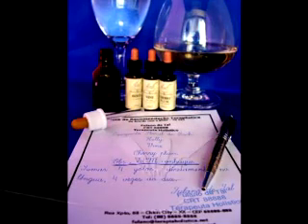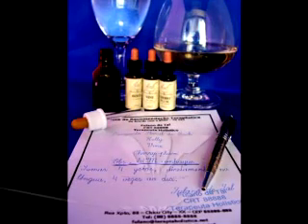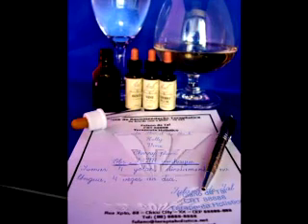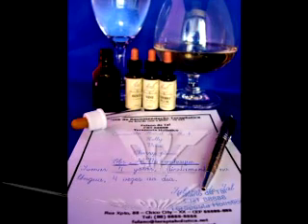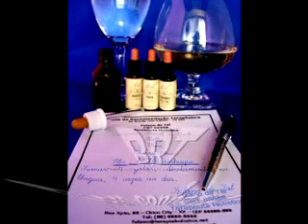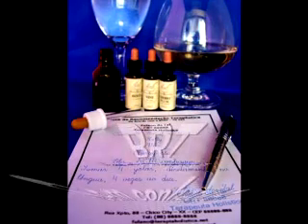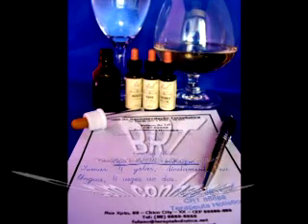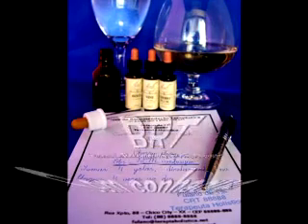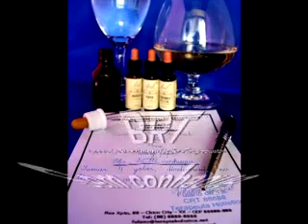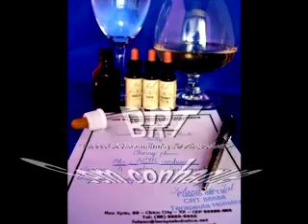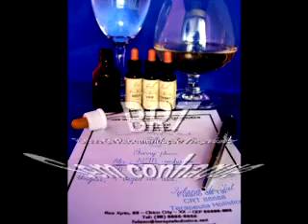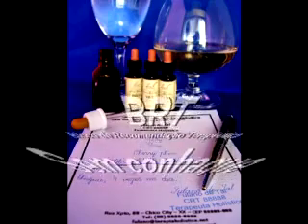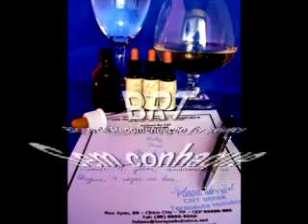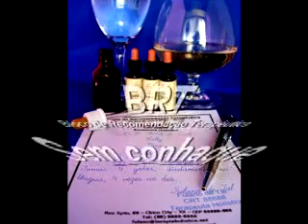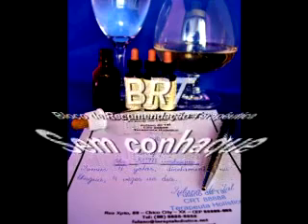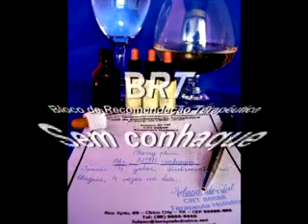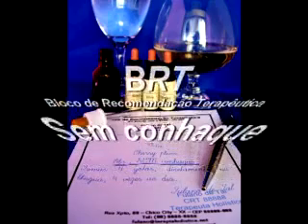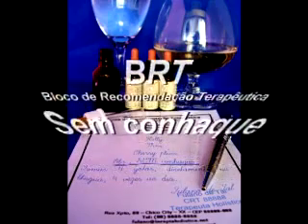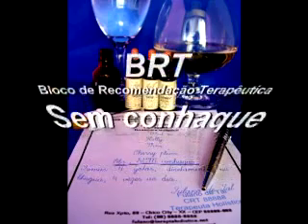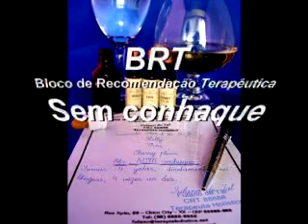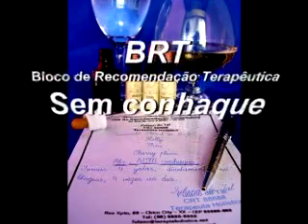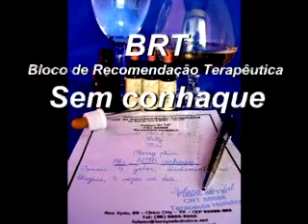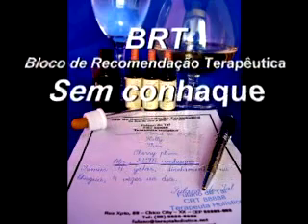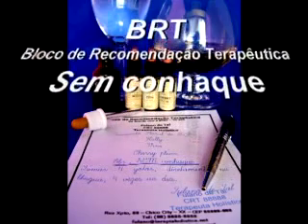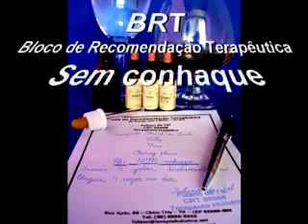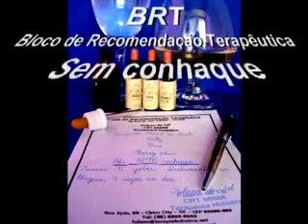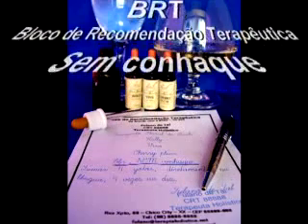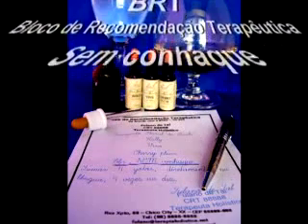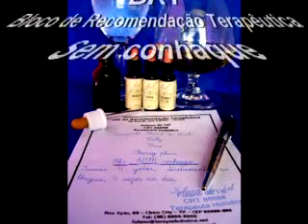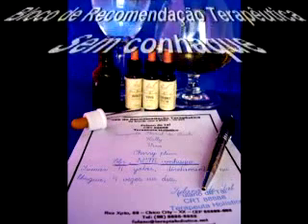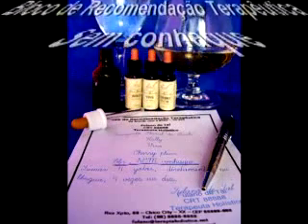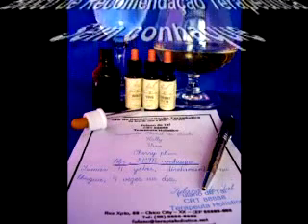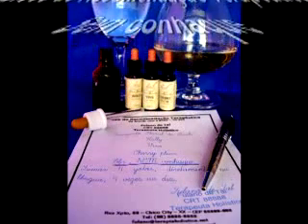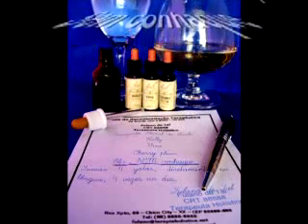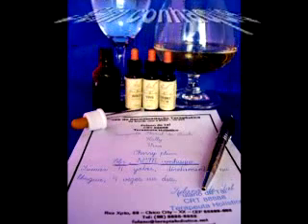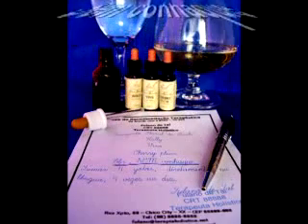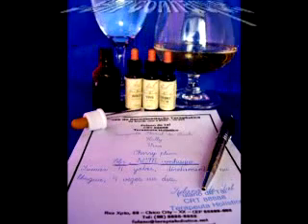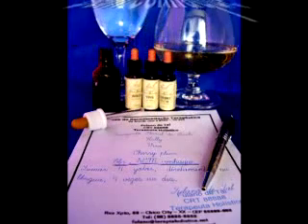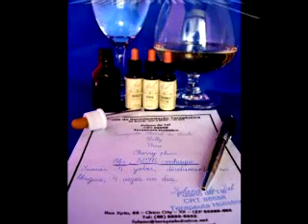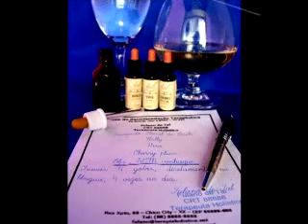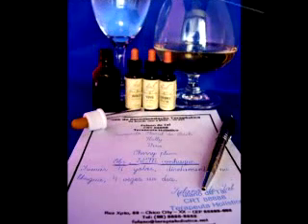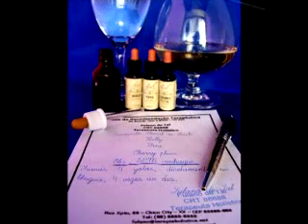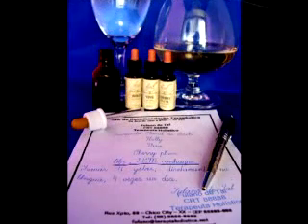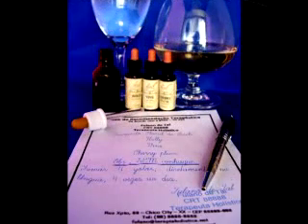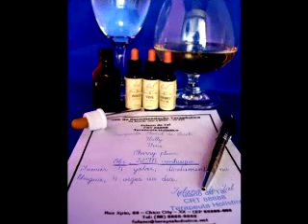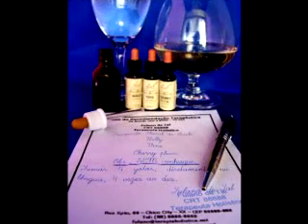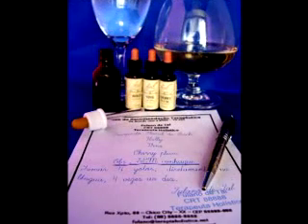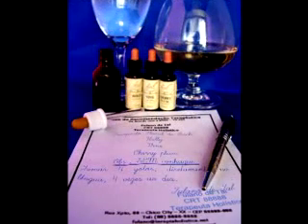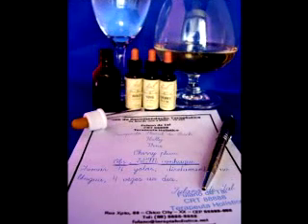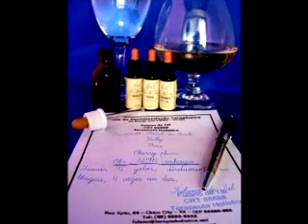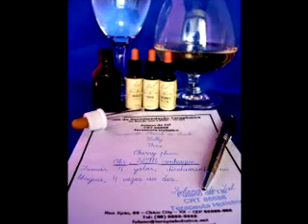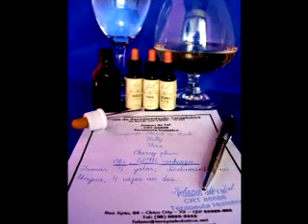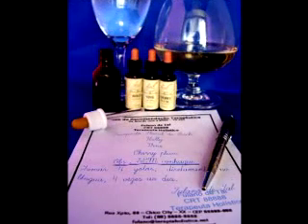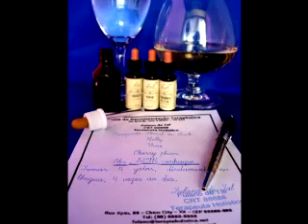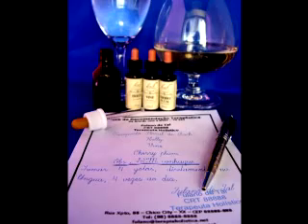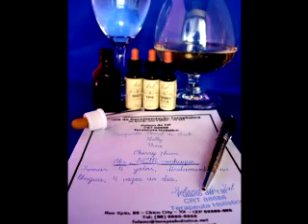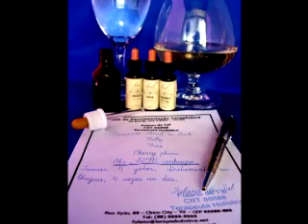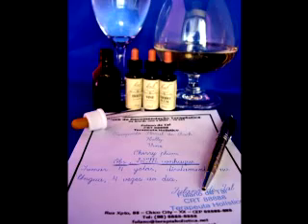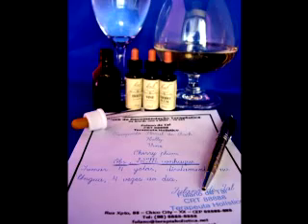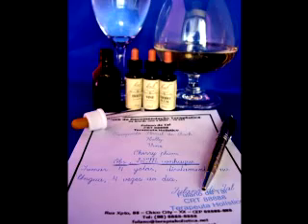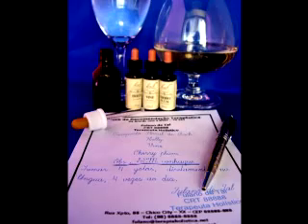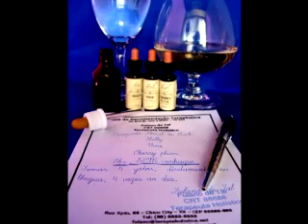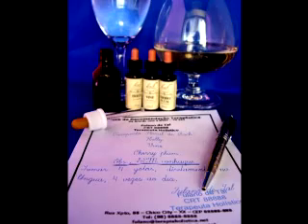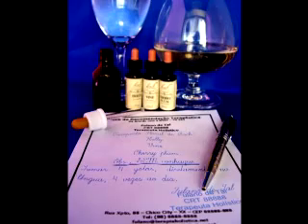Para a opção sem álcool, basta ao terapeuta holístico acrescentar esta observação nas suas orientações à folha do BRT.